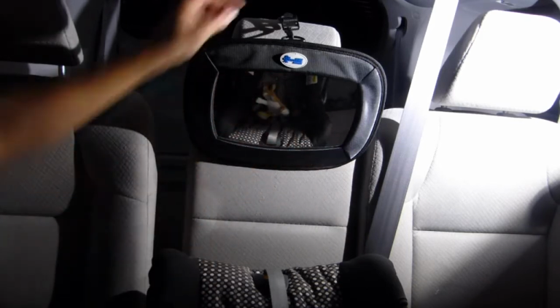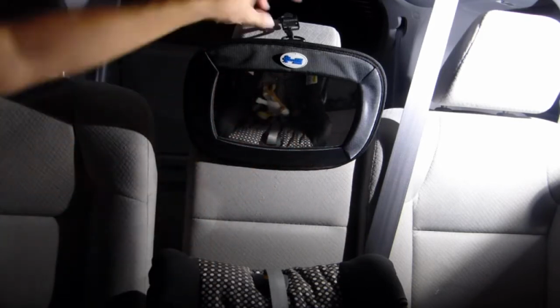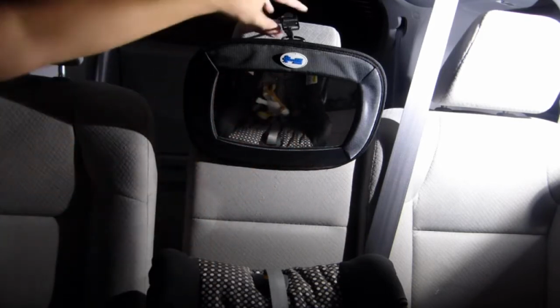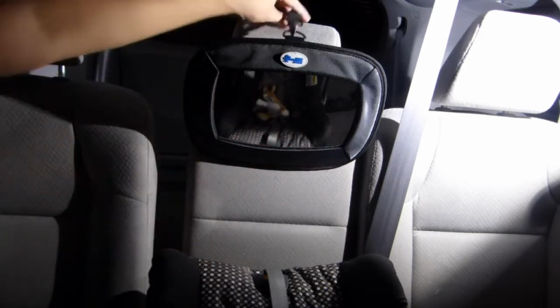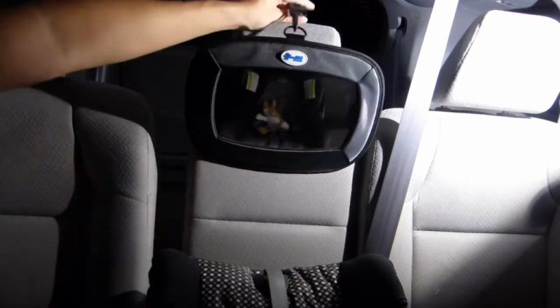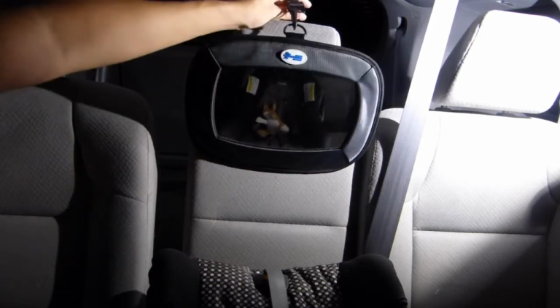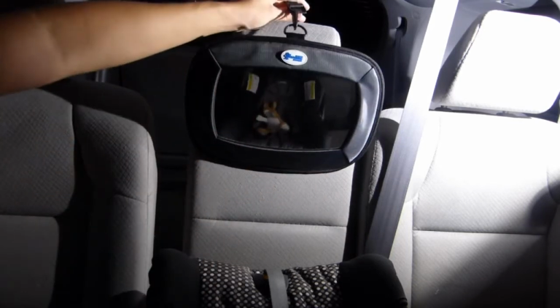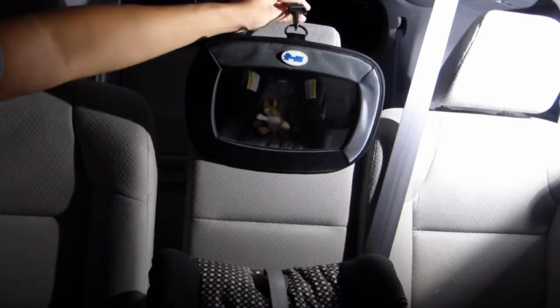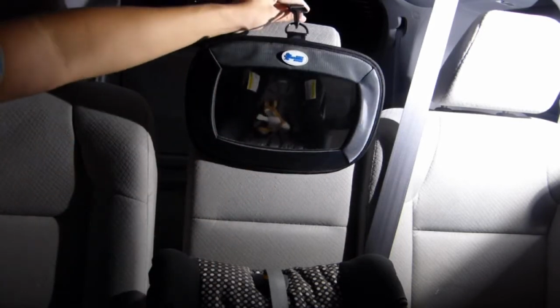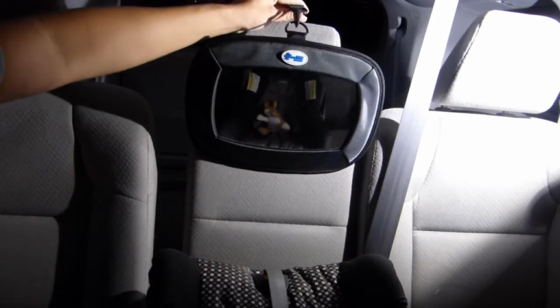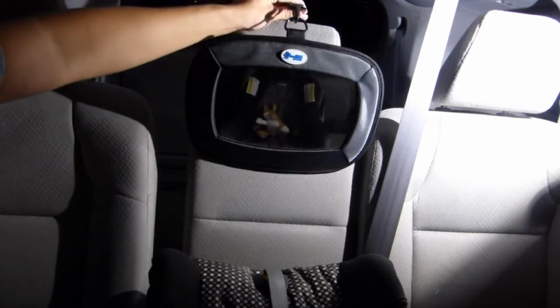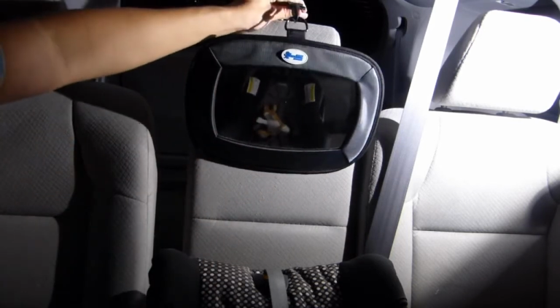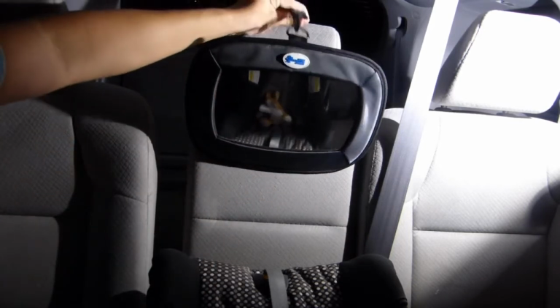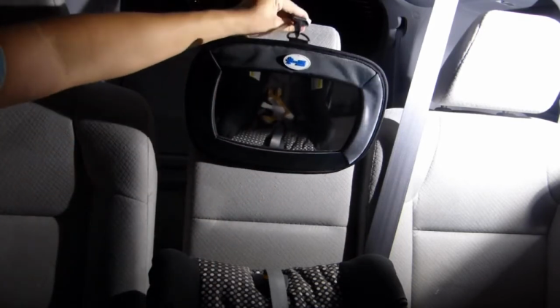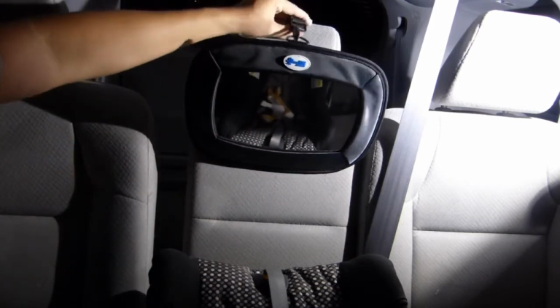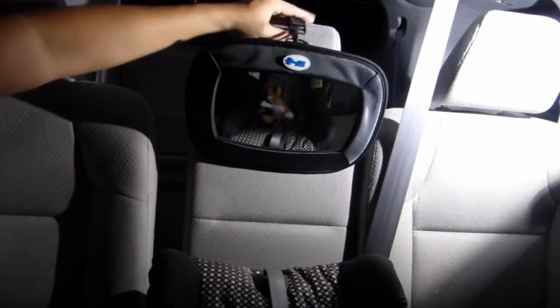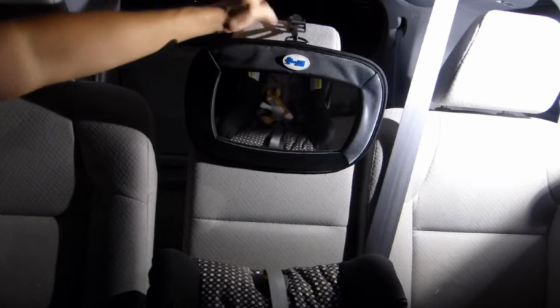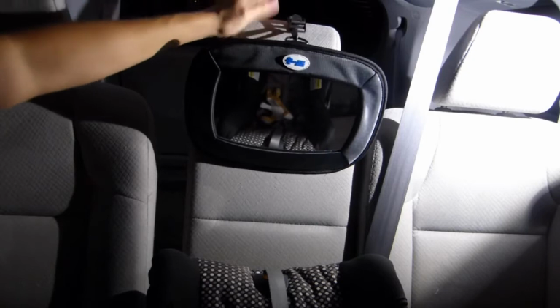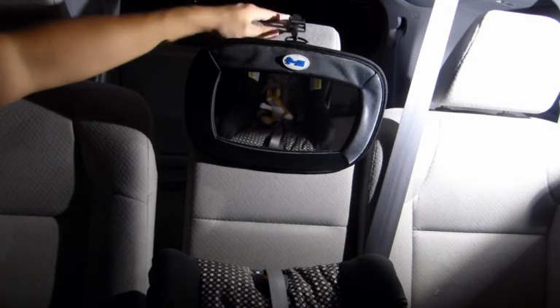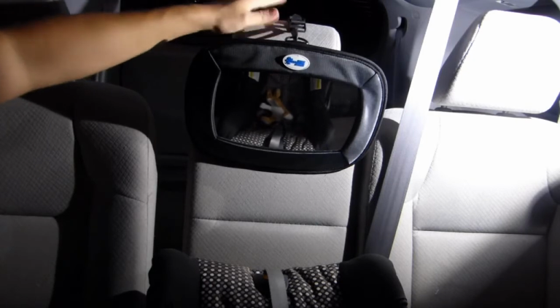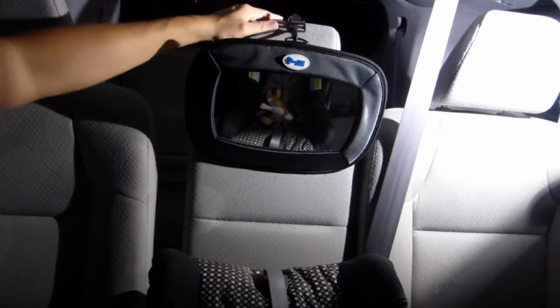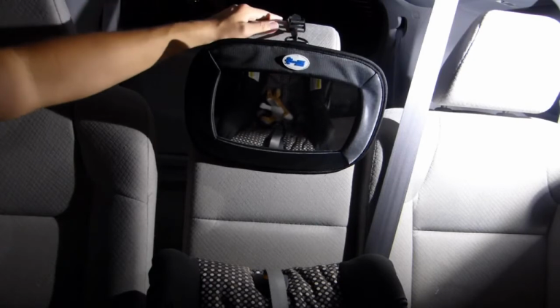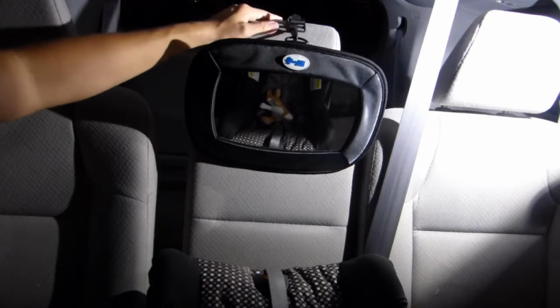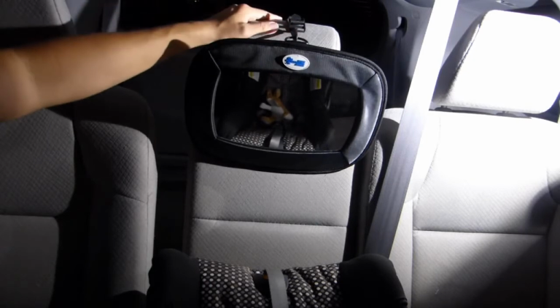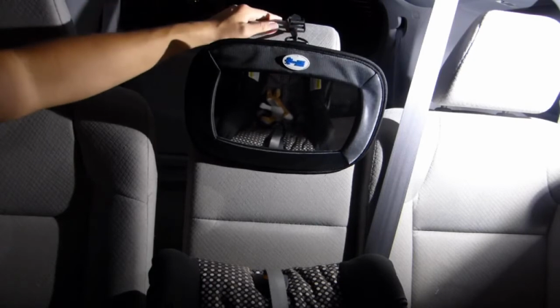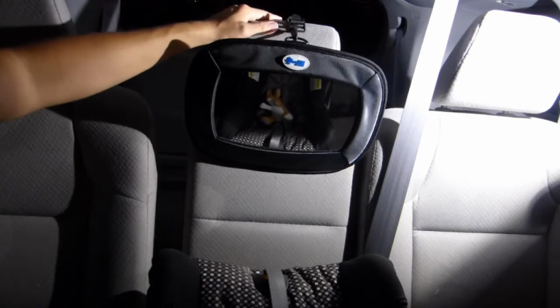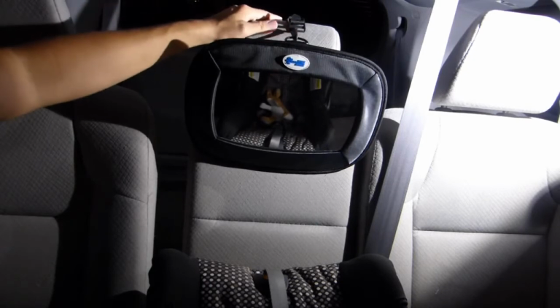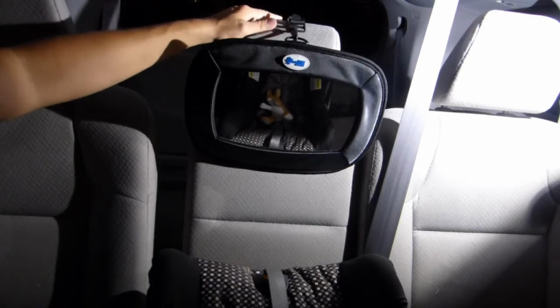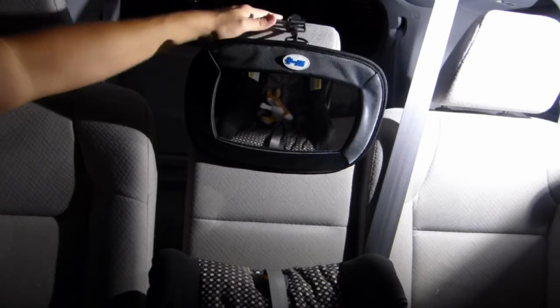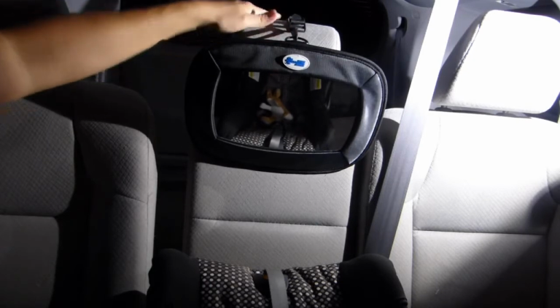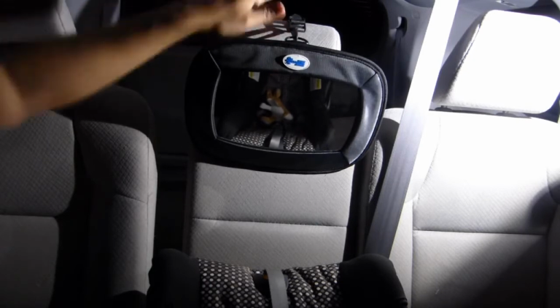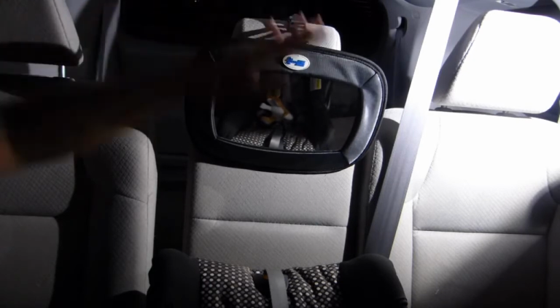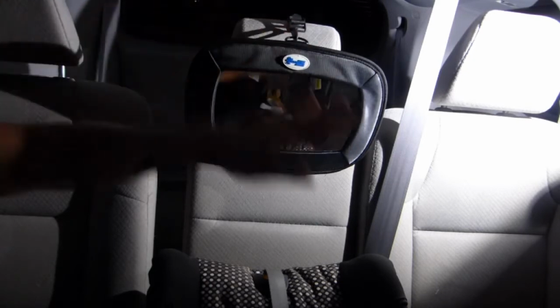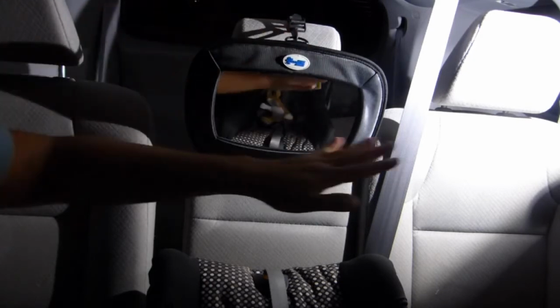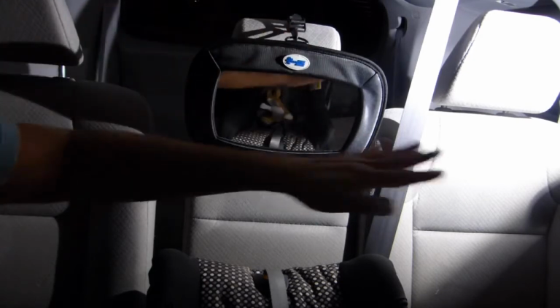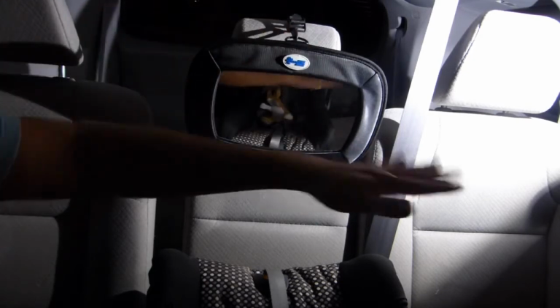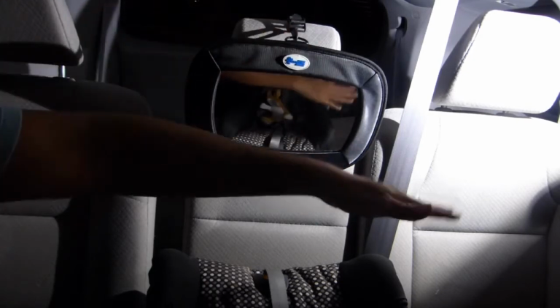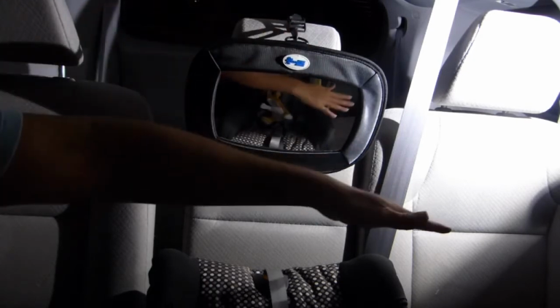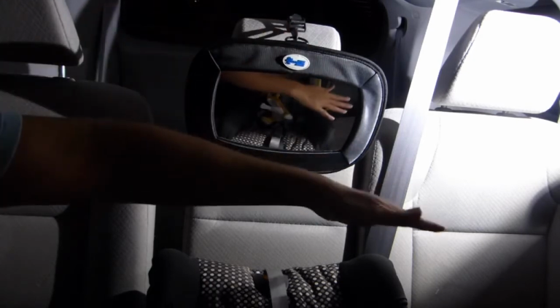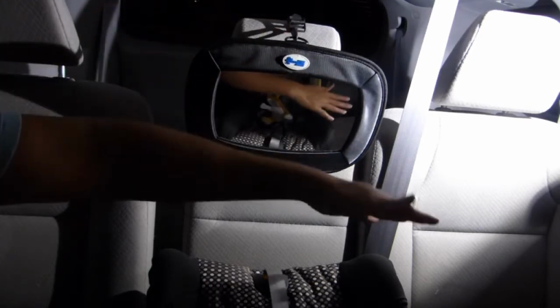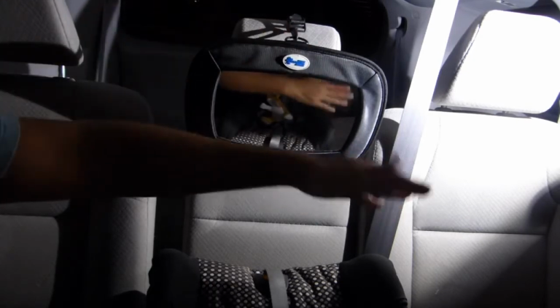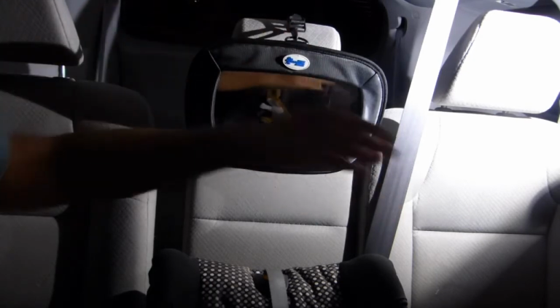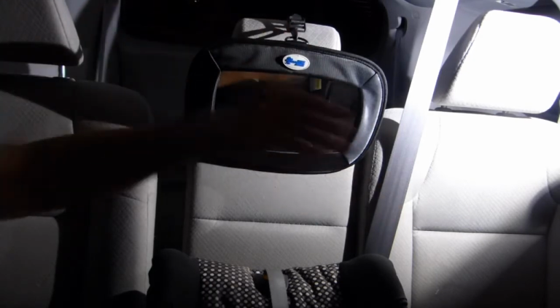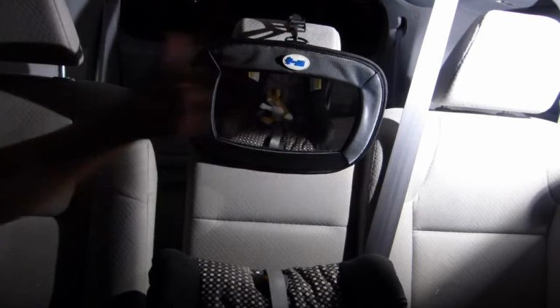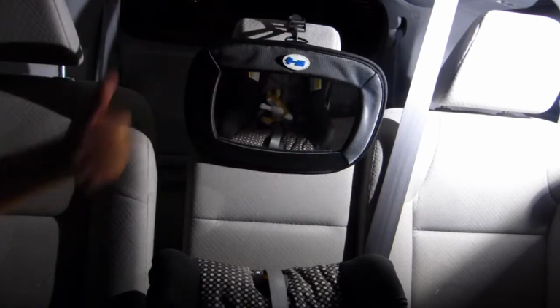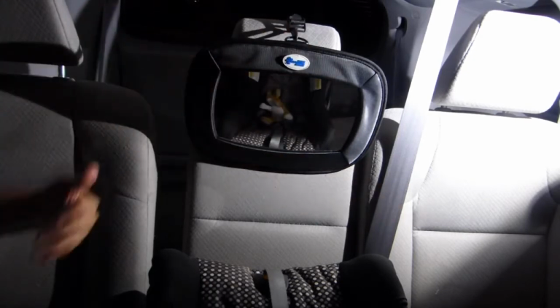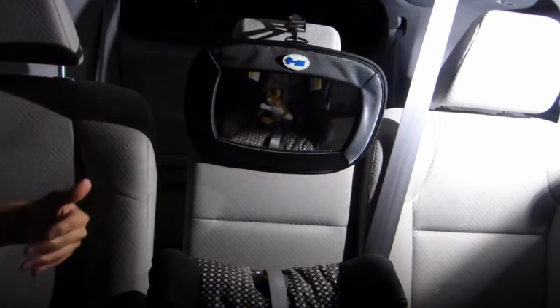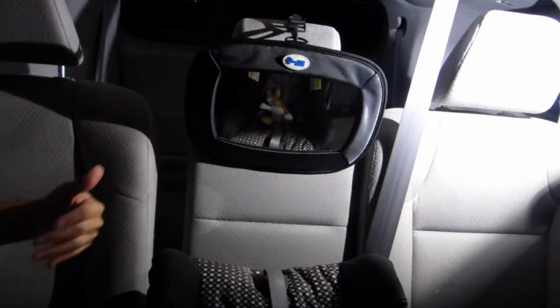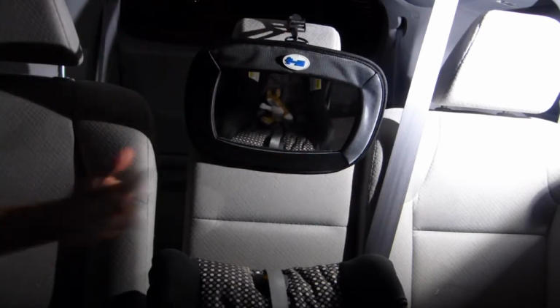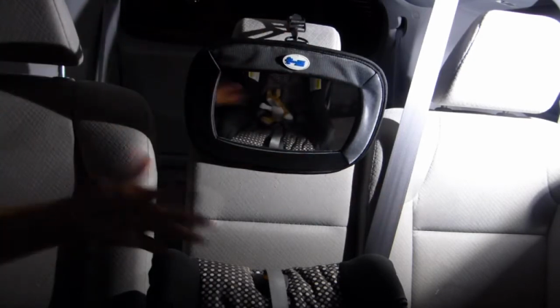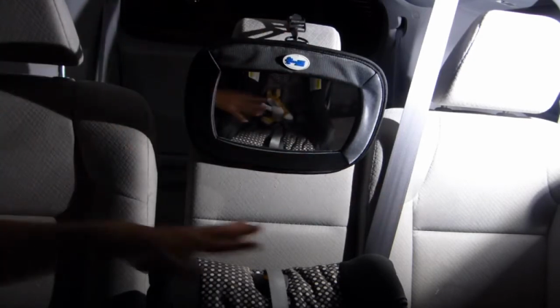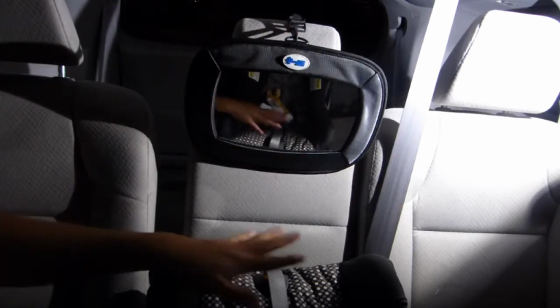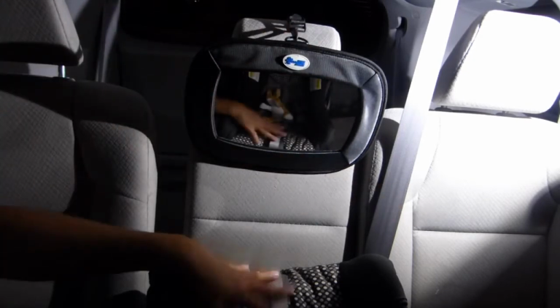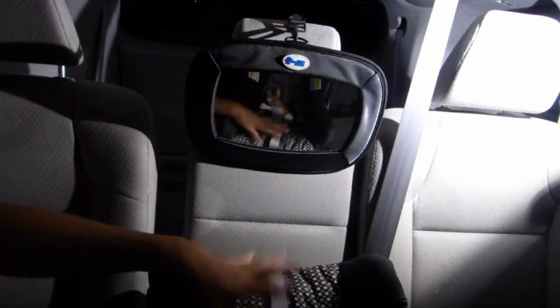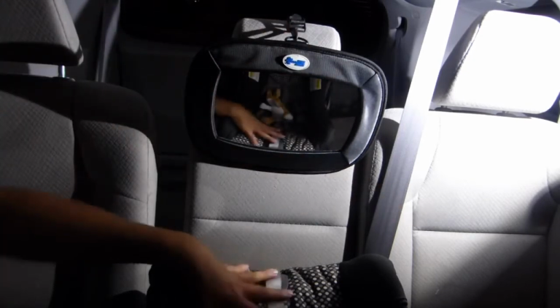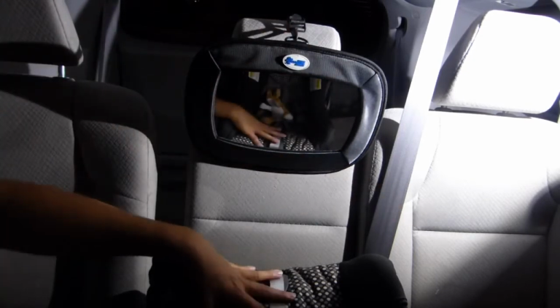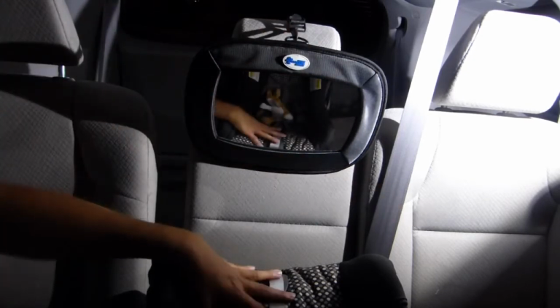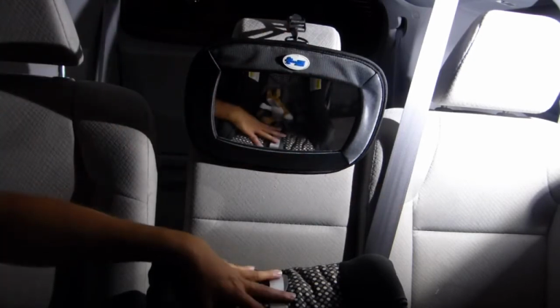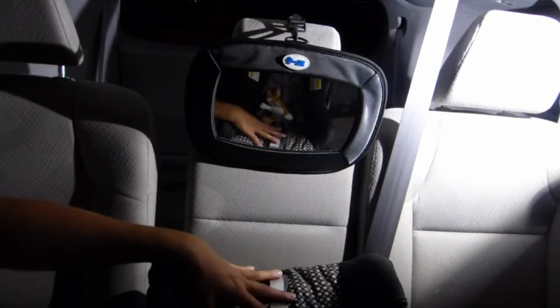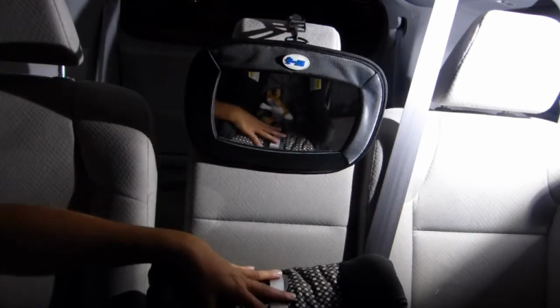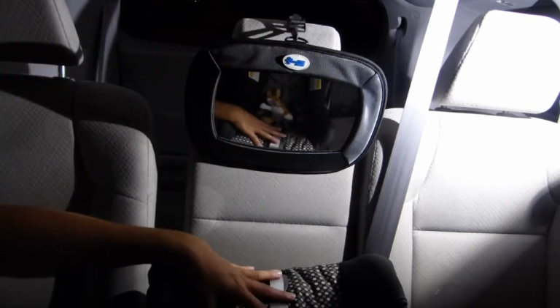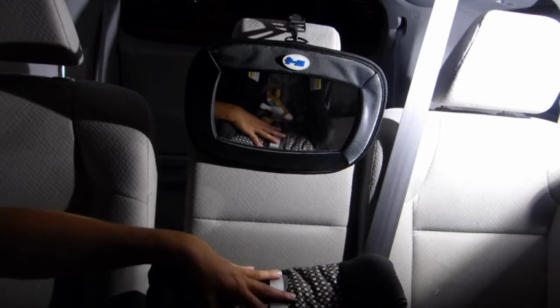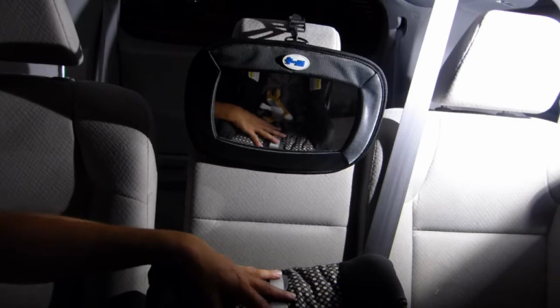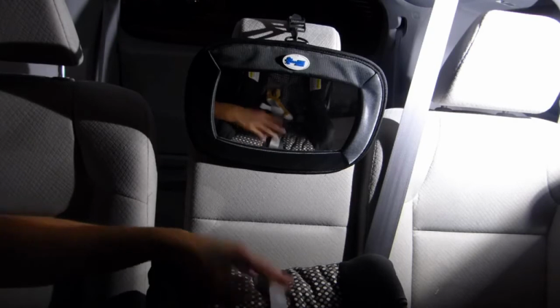So that's the setup for the headrest method, and this works both on the left side, the right side — I've got this one in the middle.